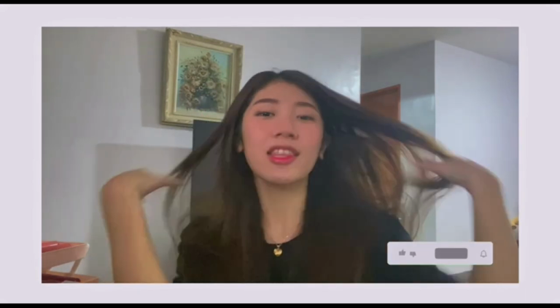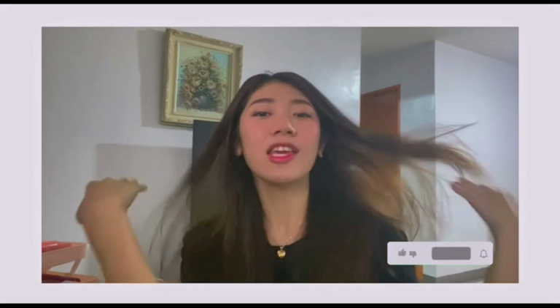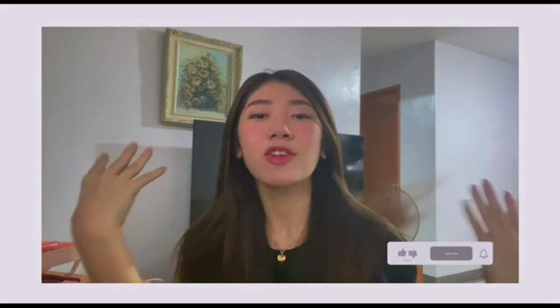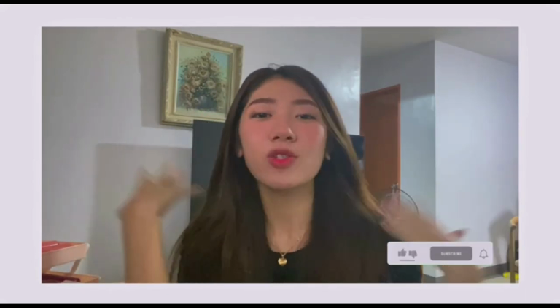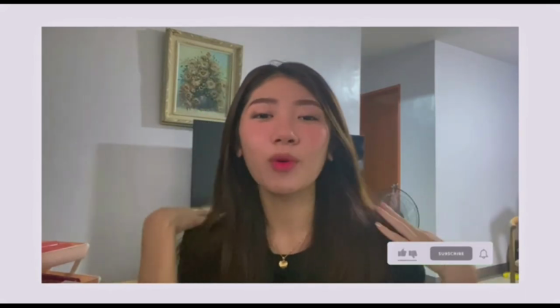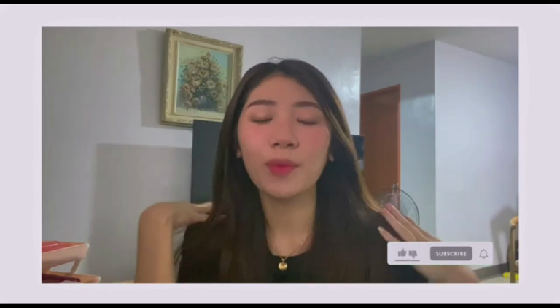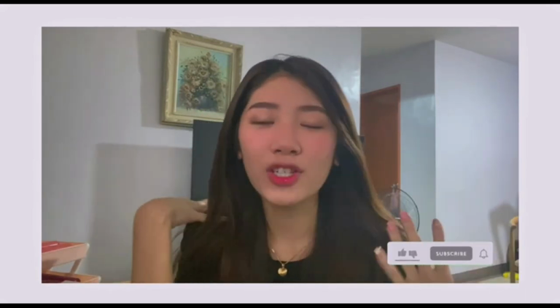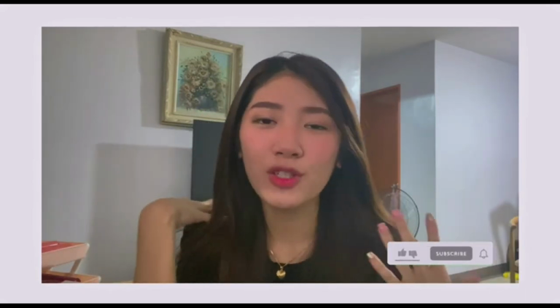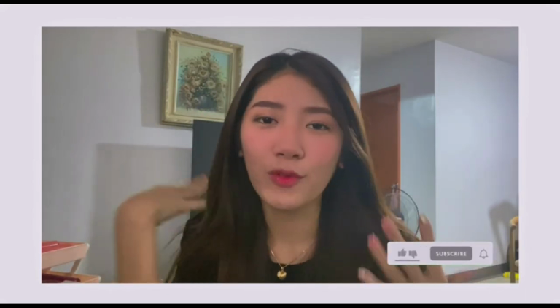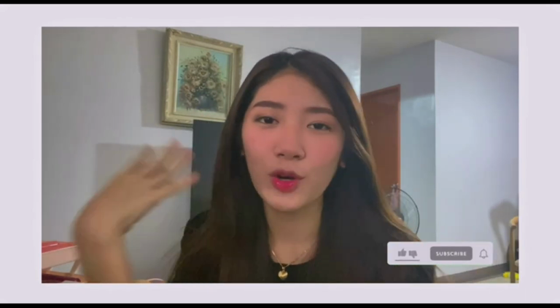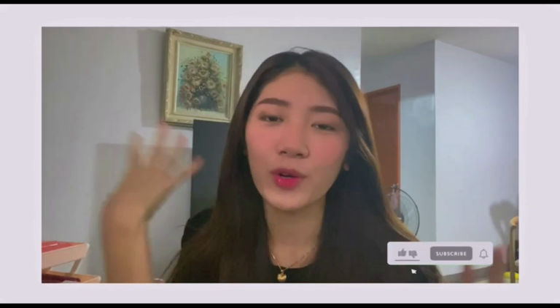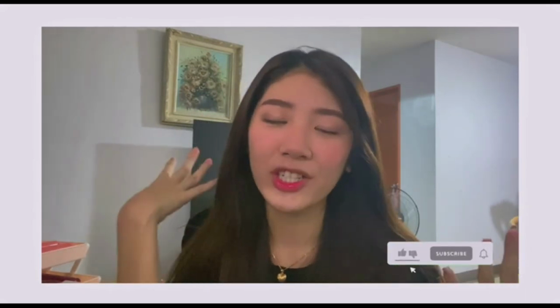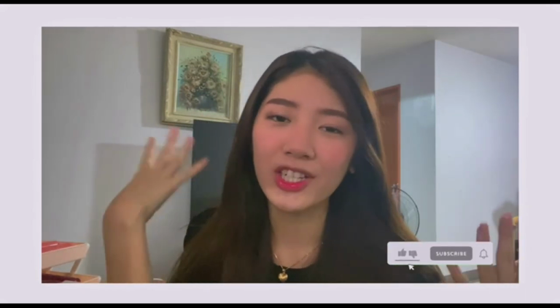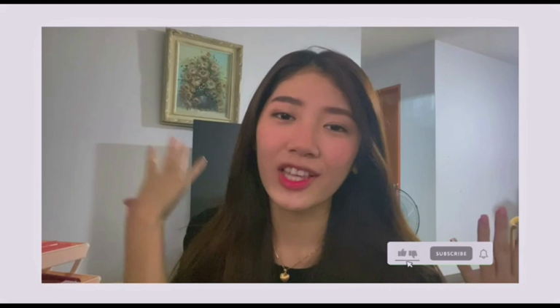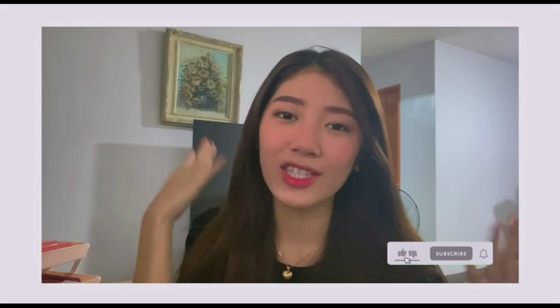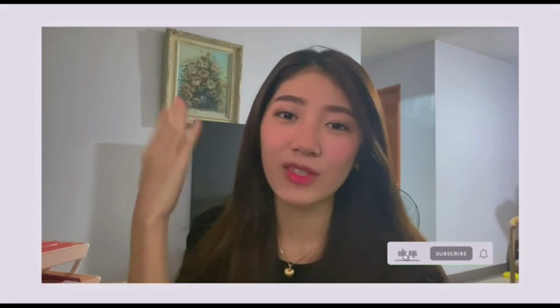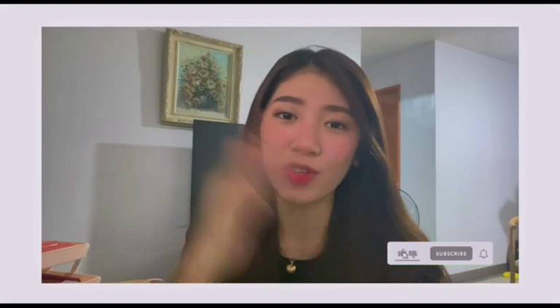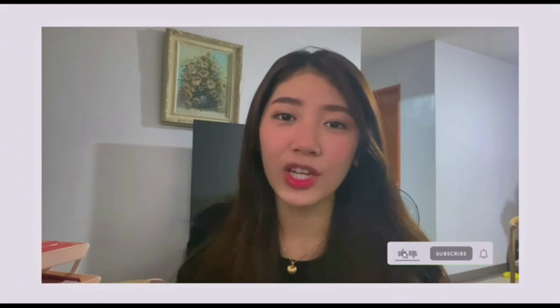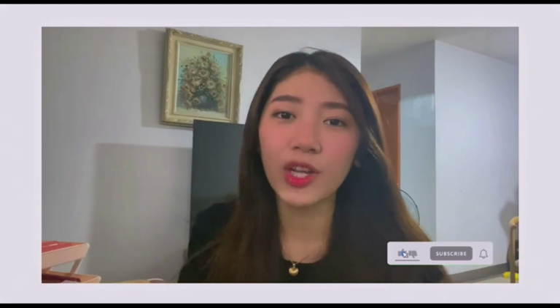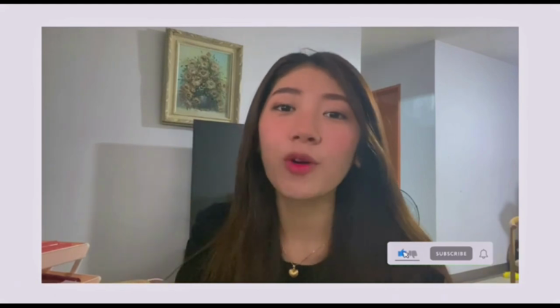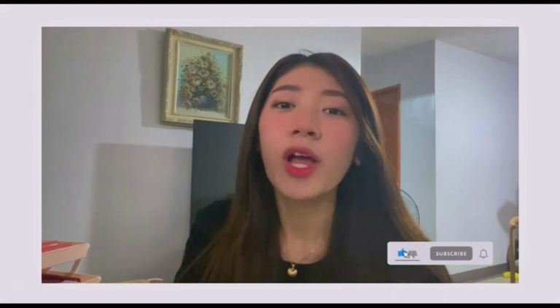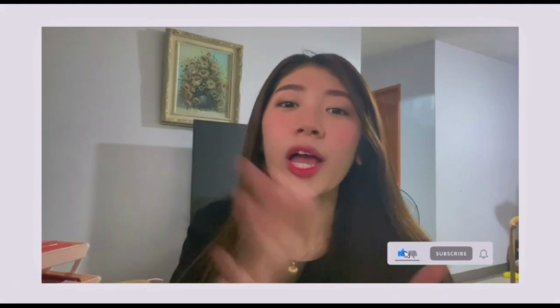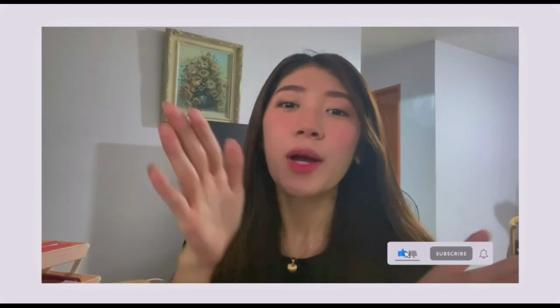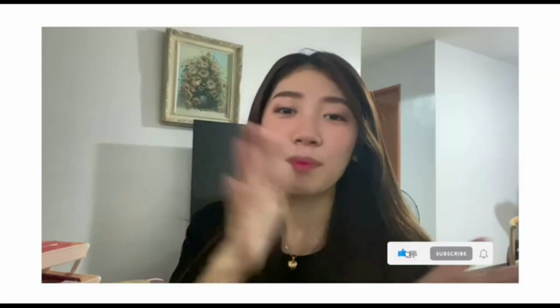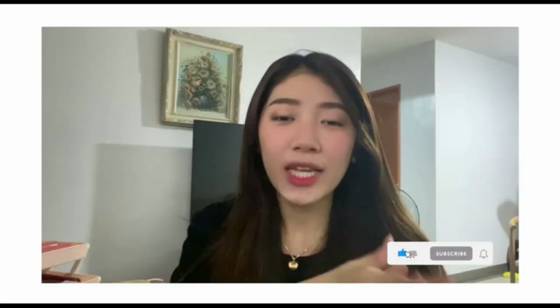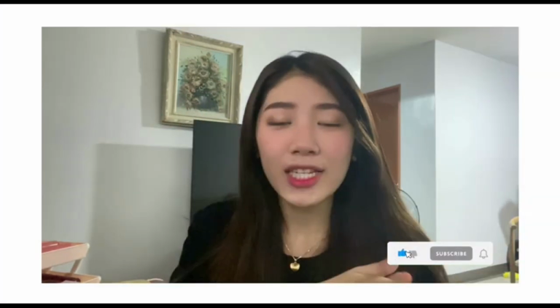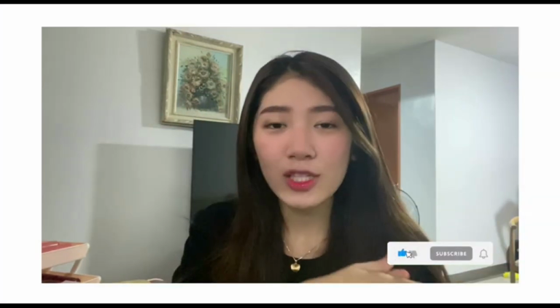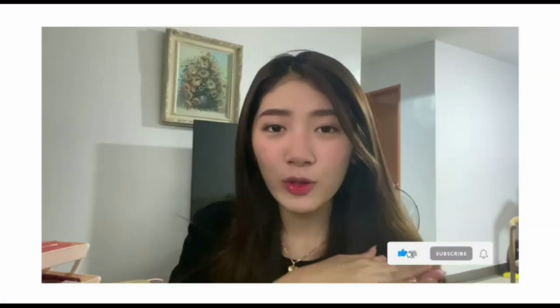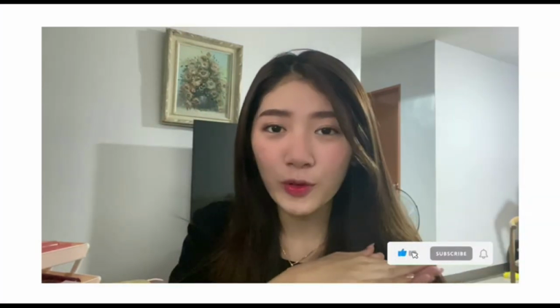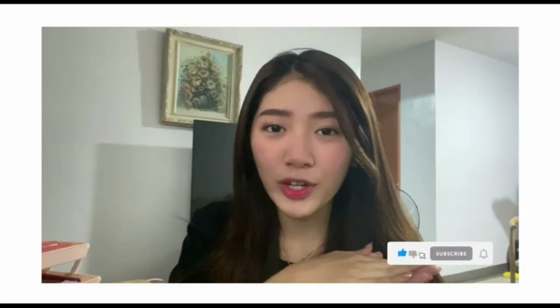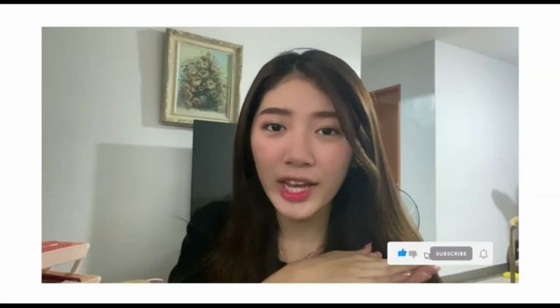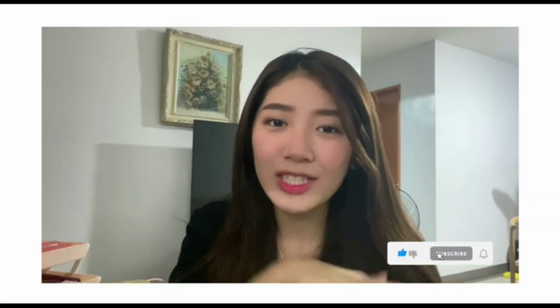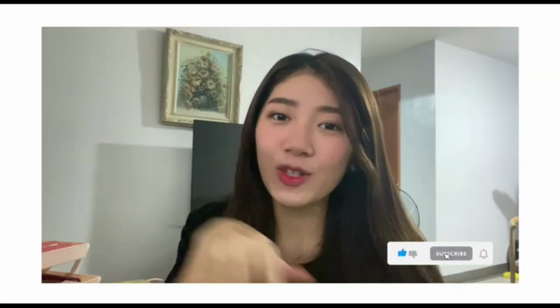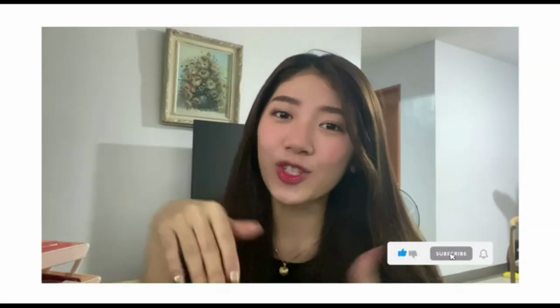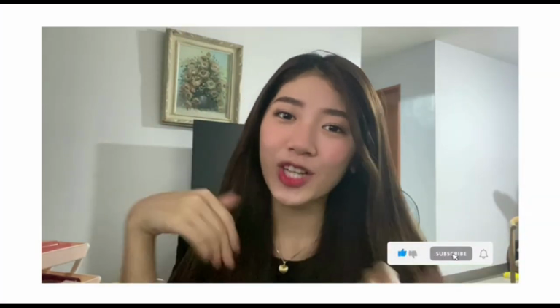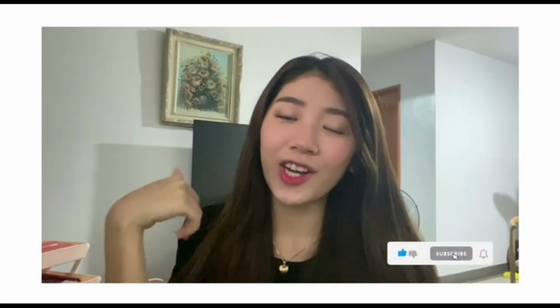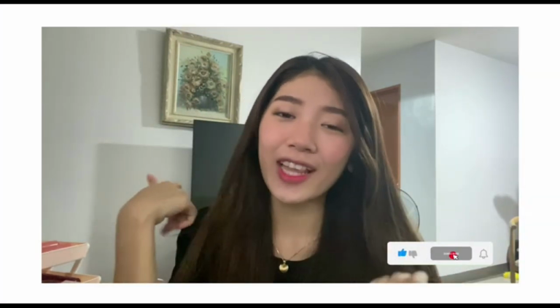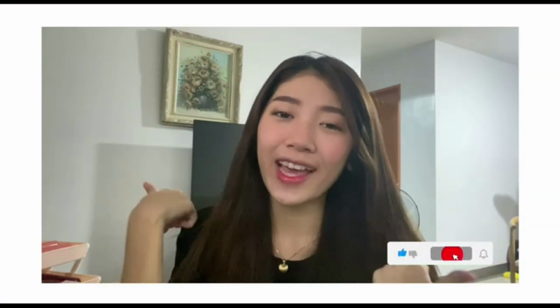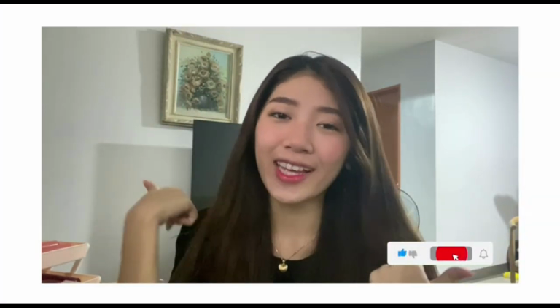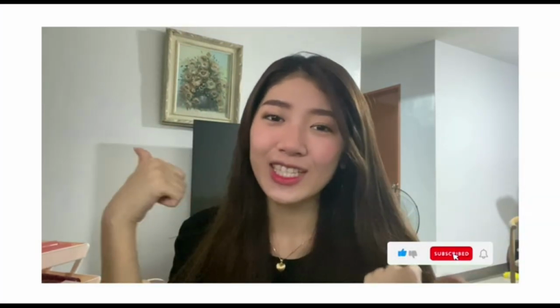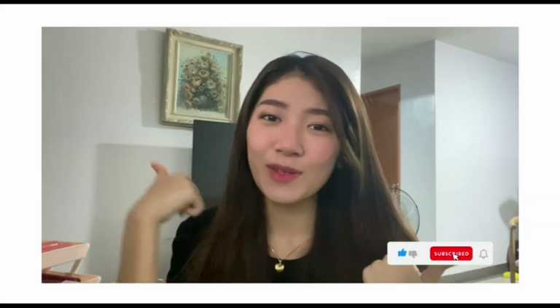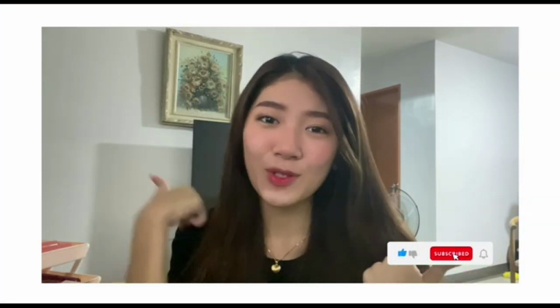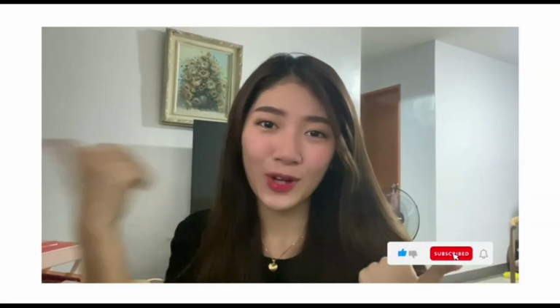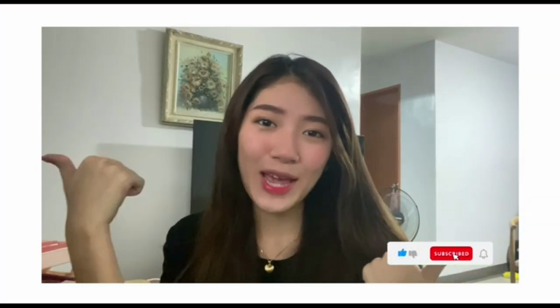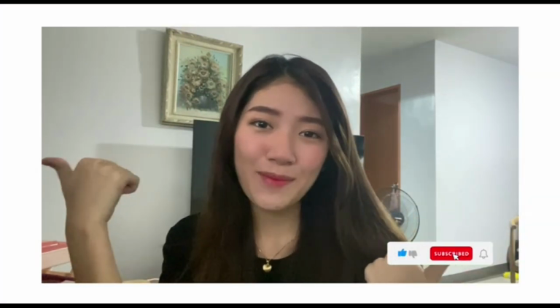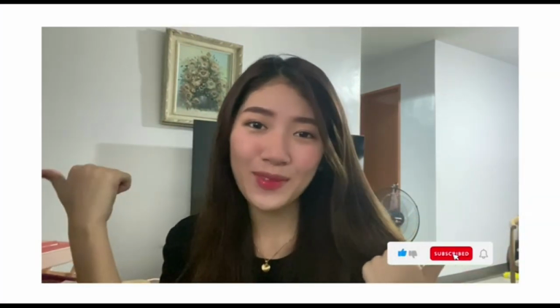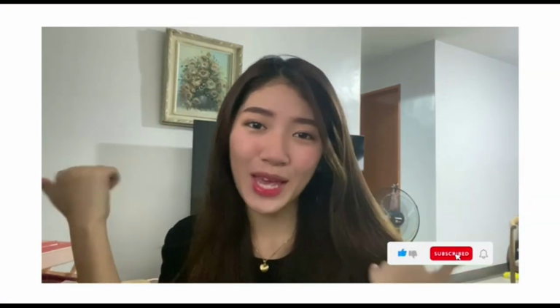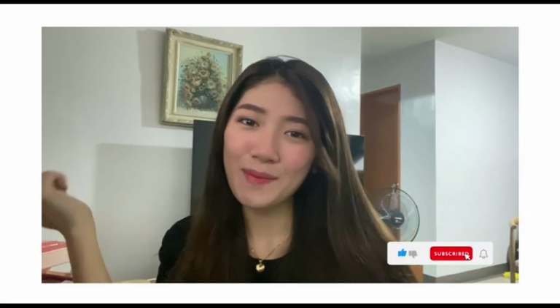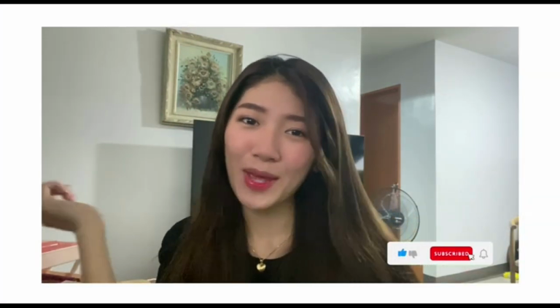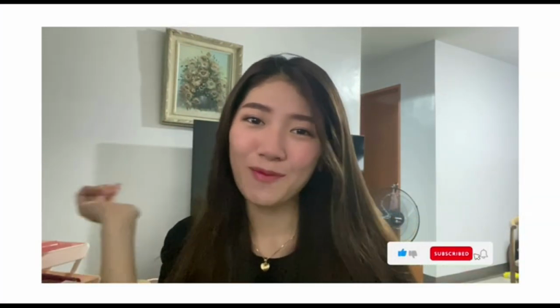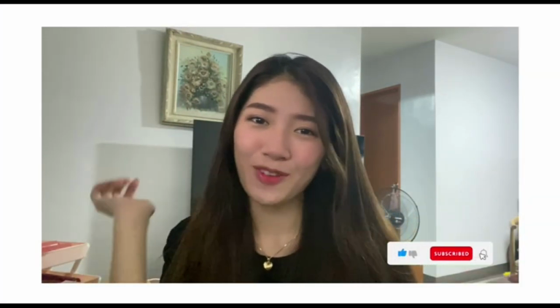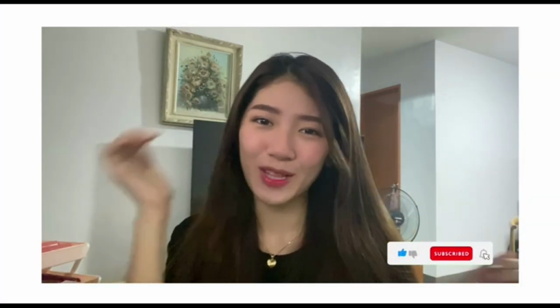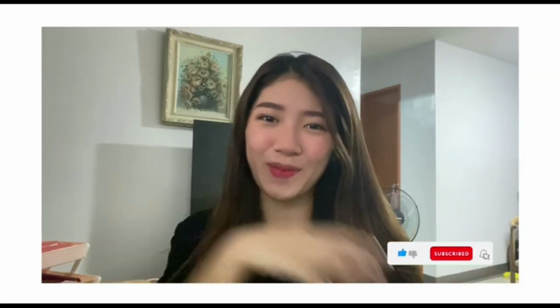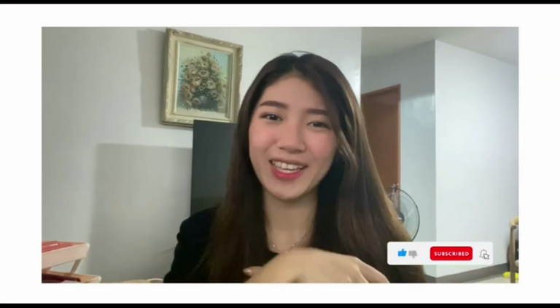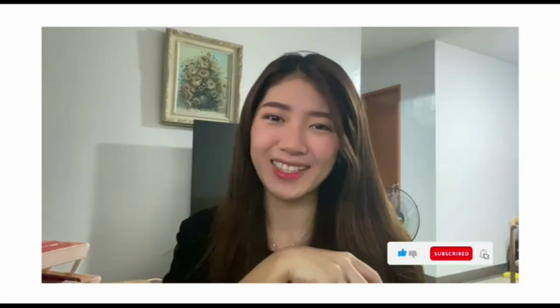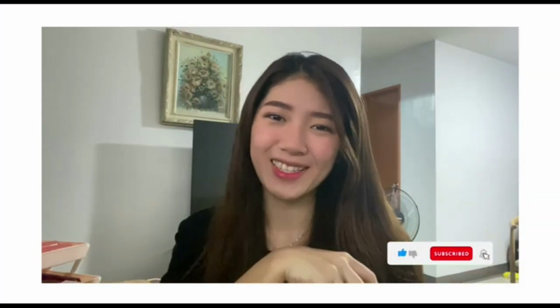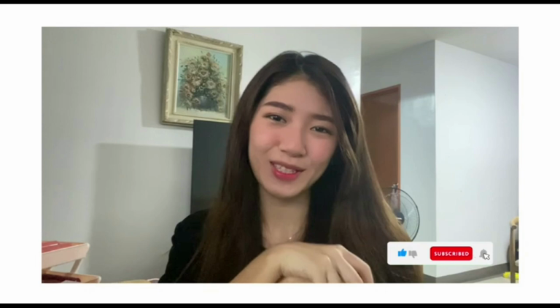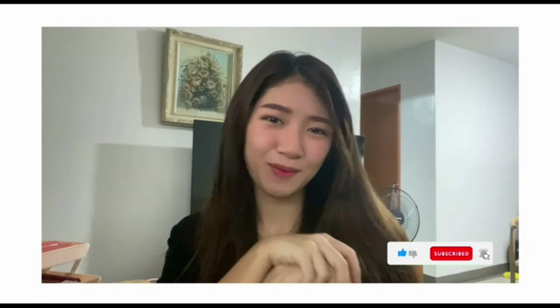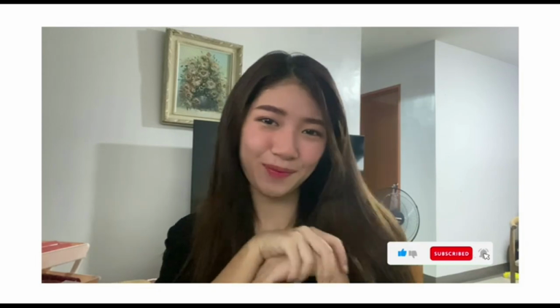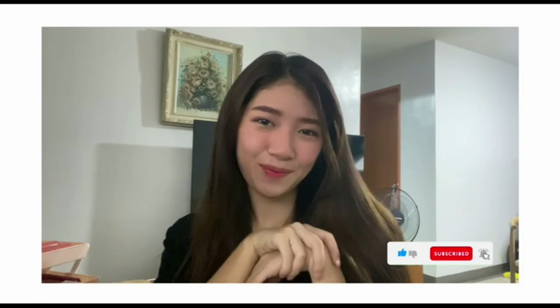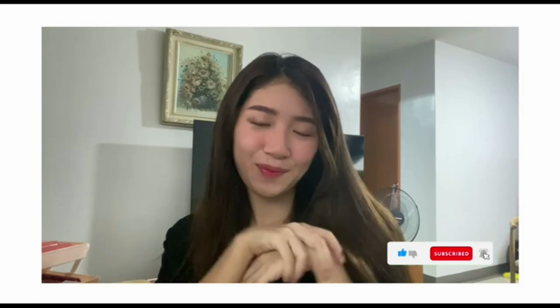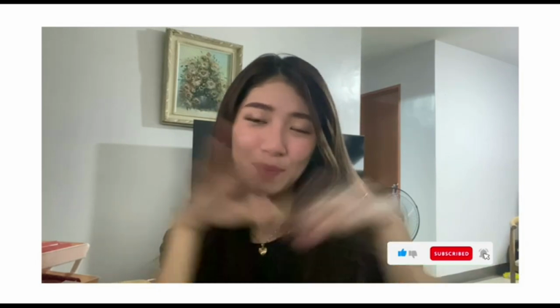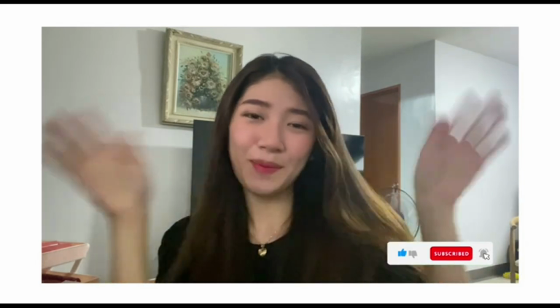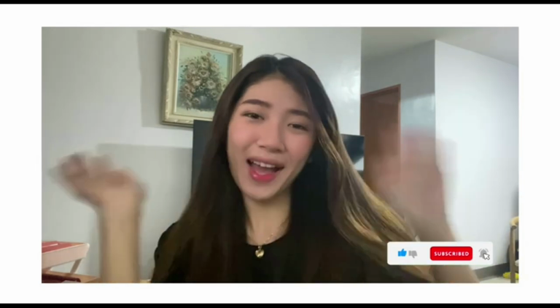Thank you so much for watching this video! Please don't forget to share, like, and subscribe. Game 8 Philippines — bye!